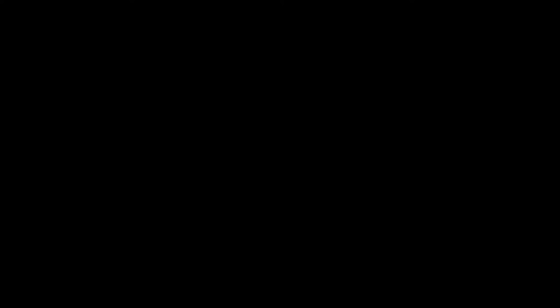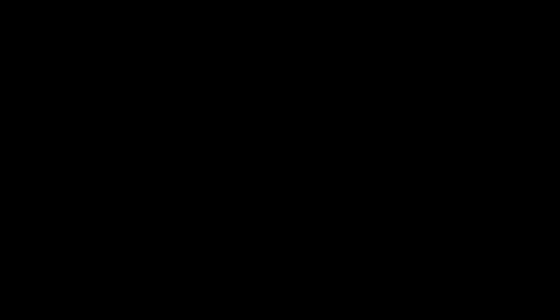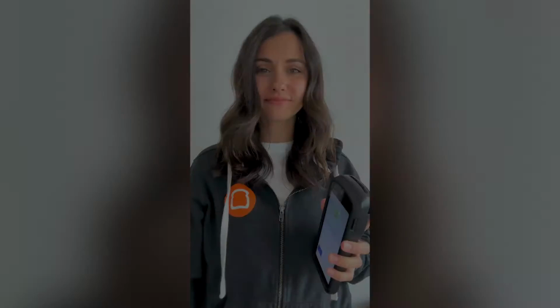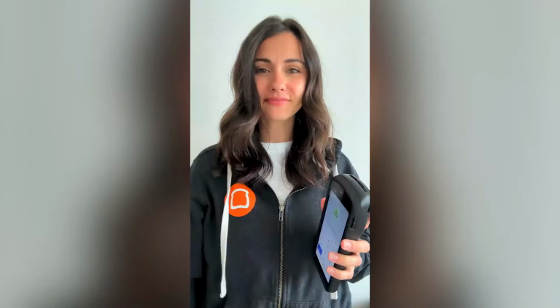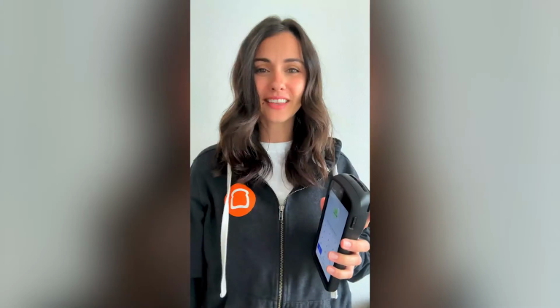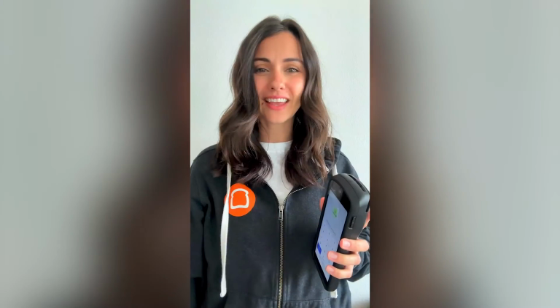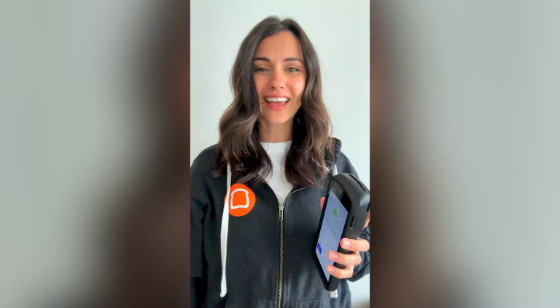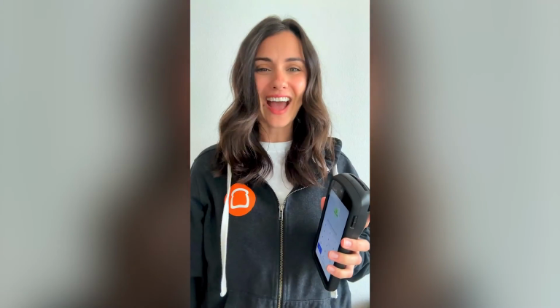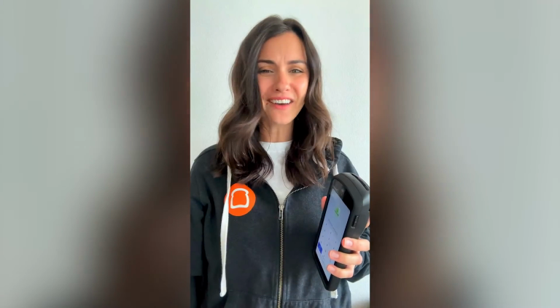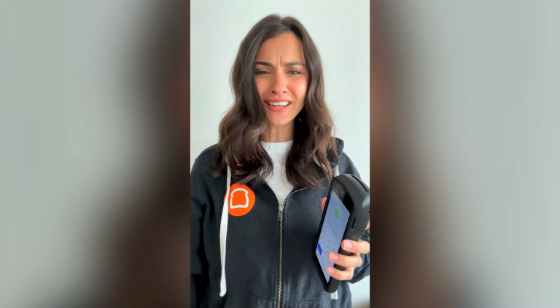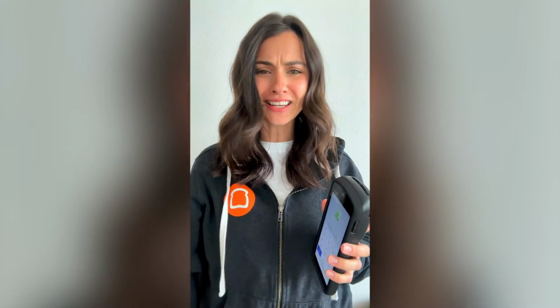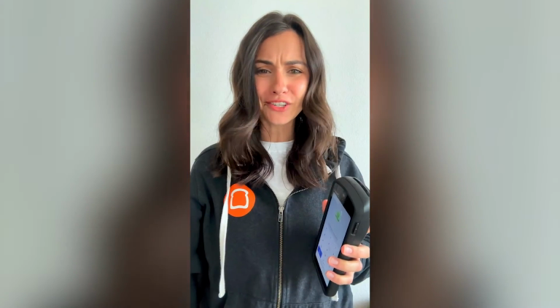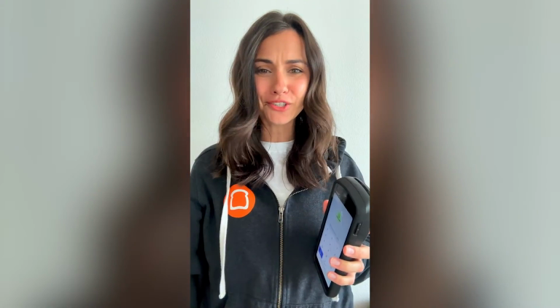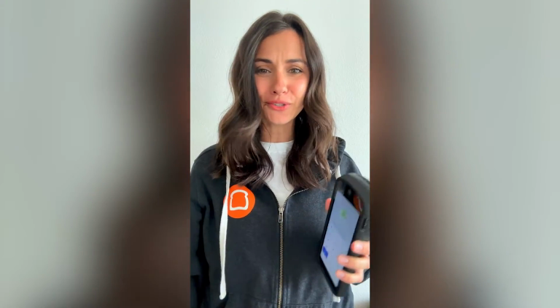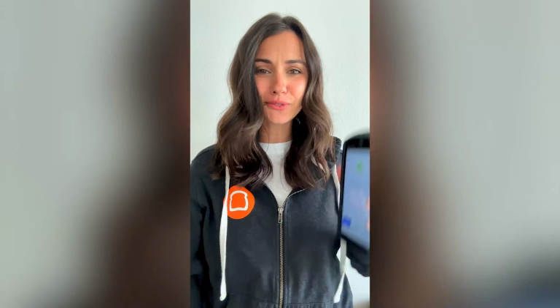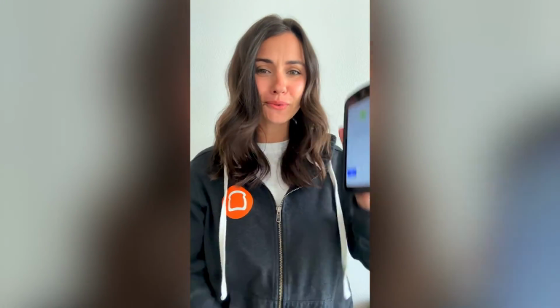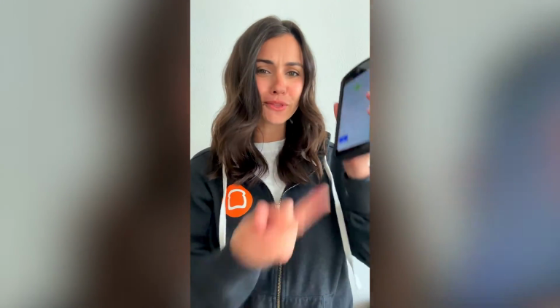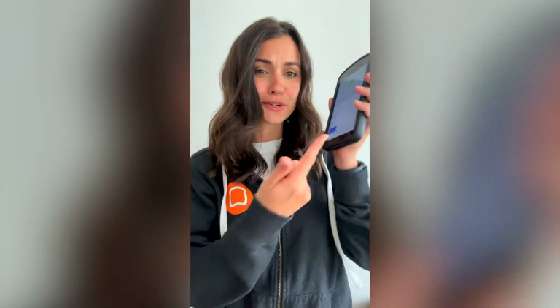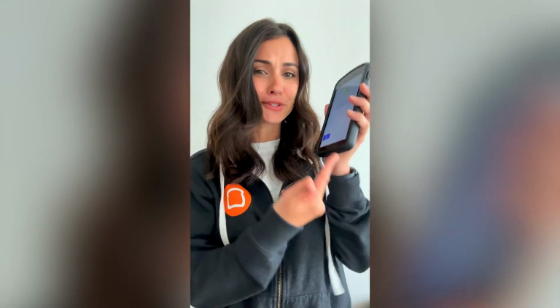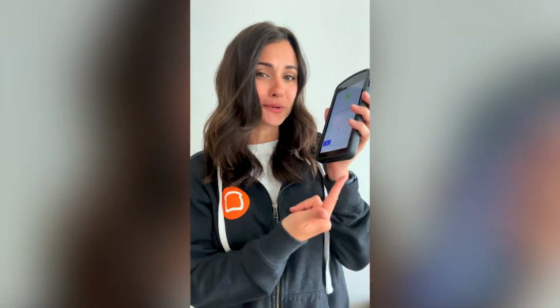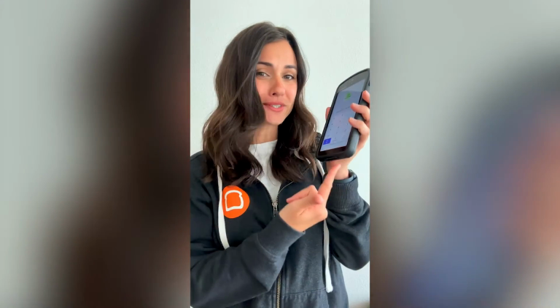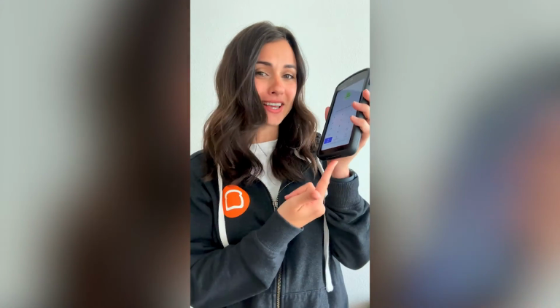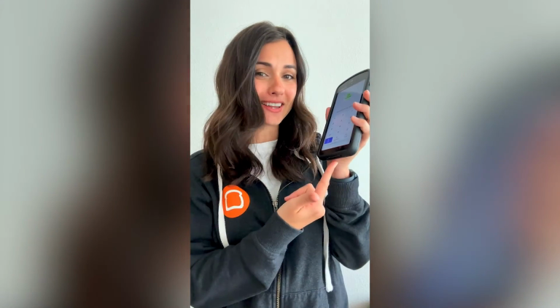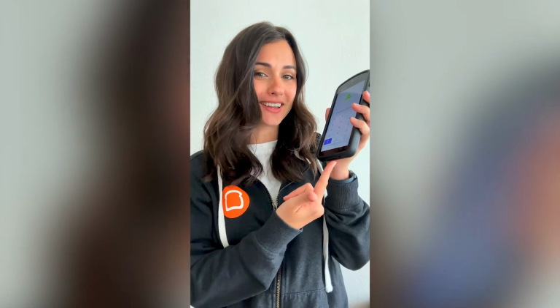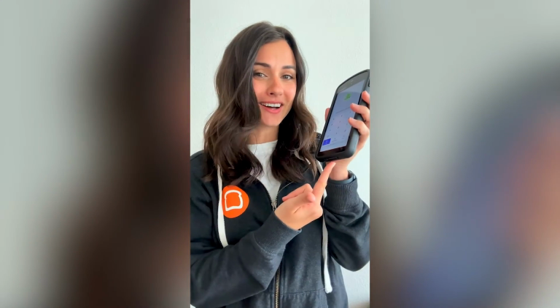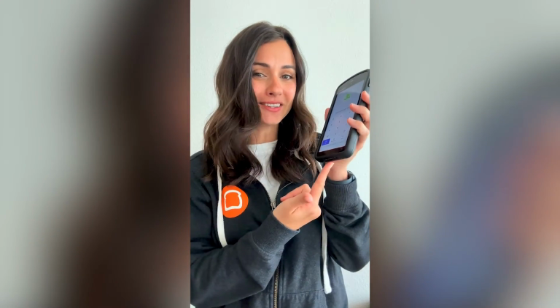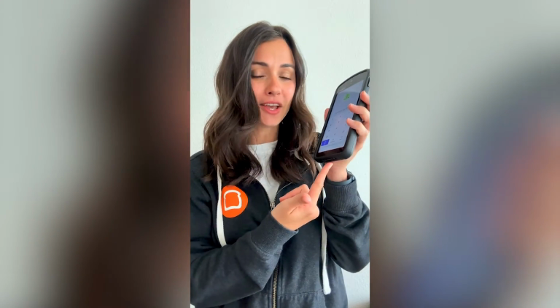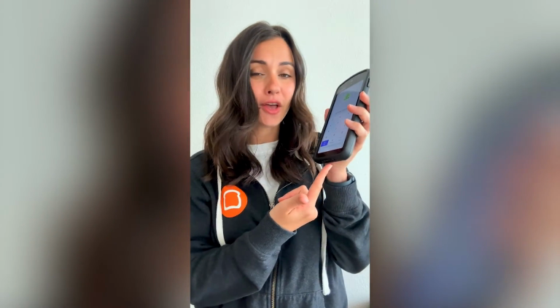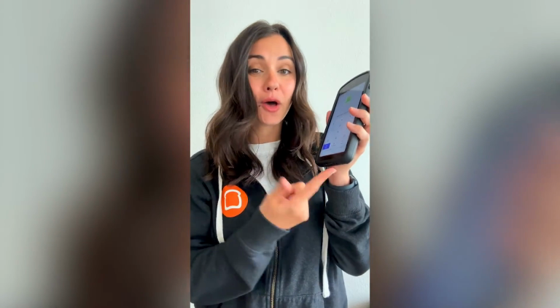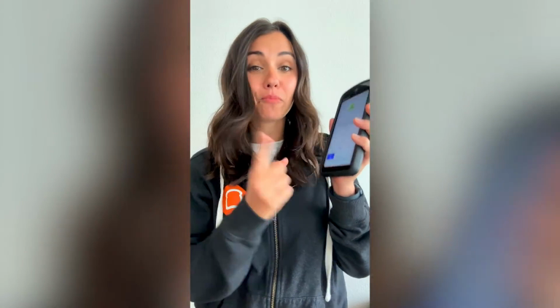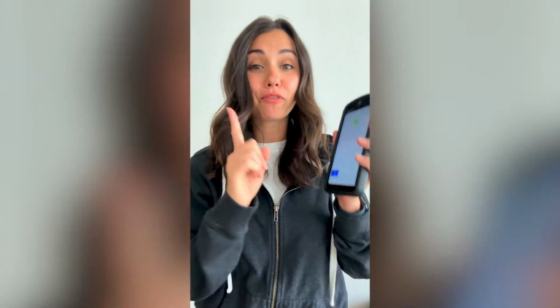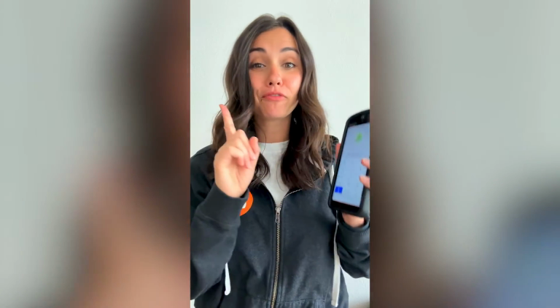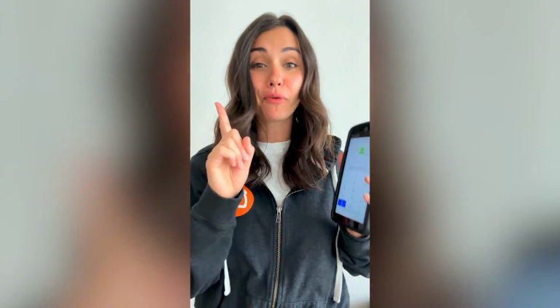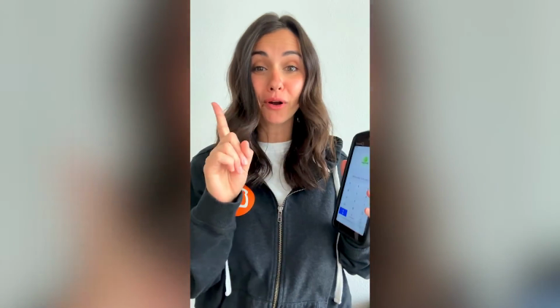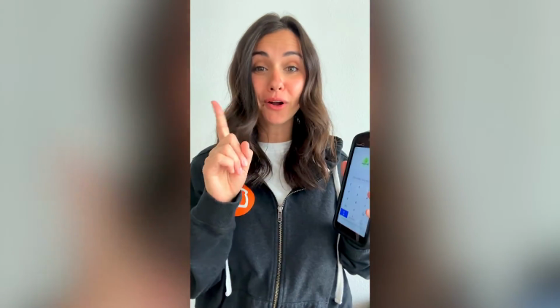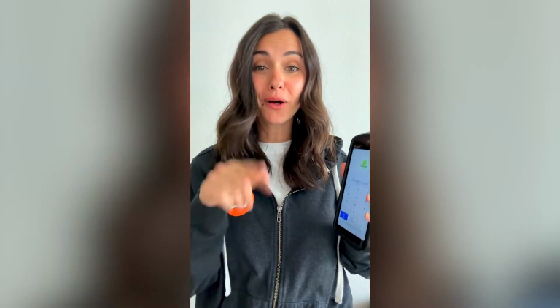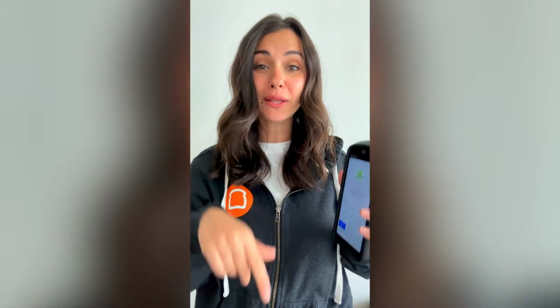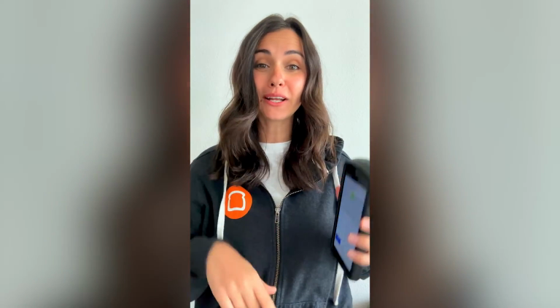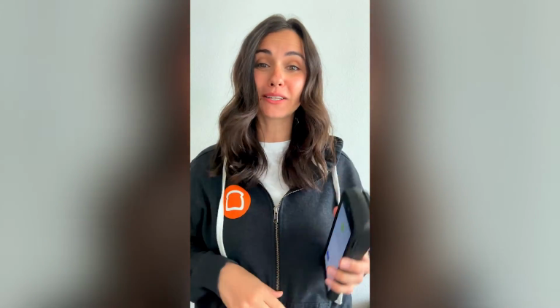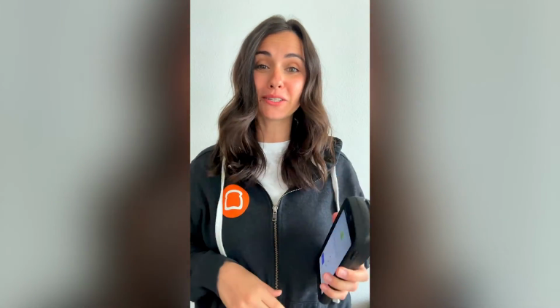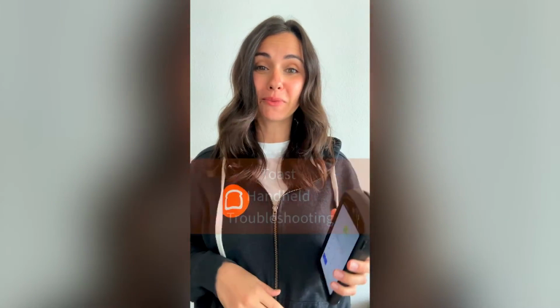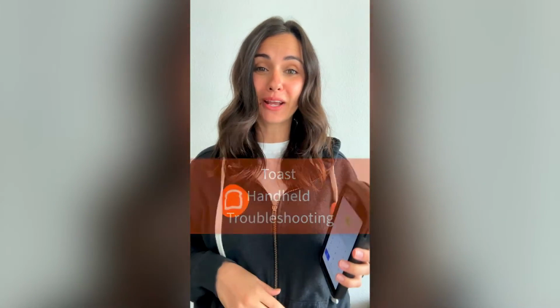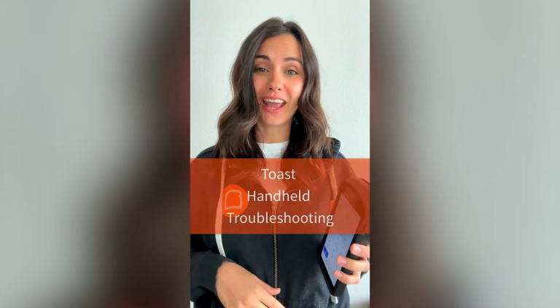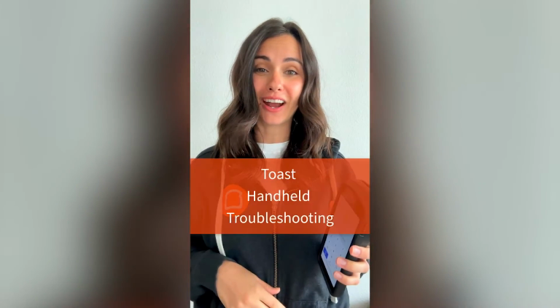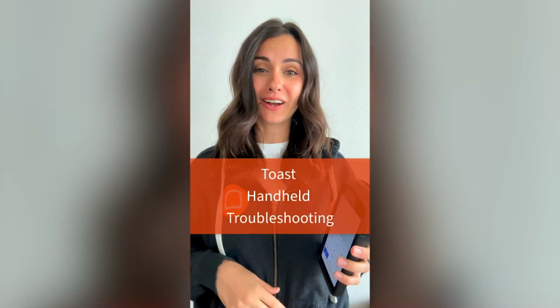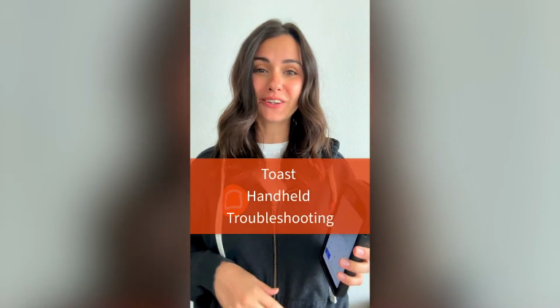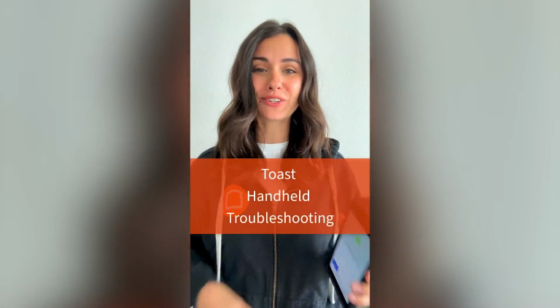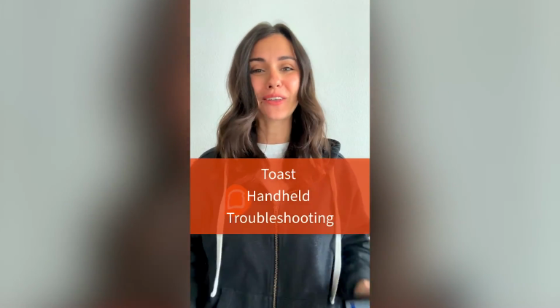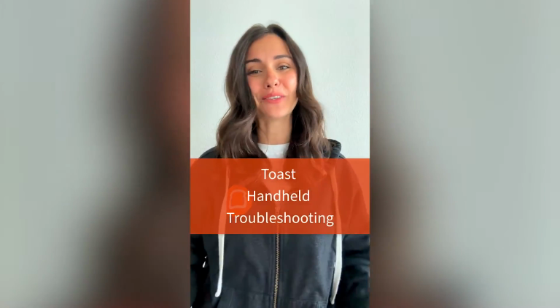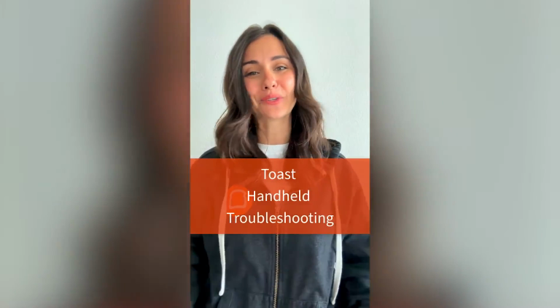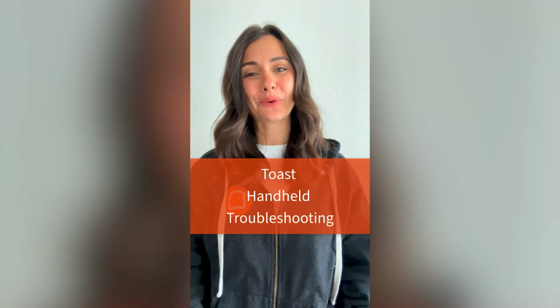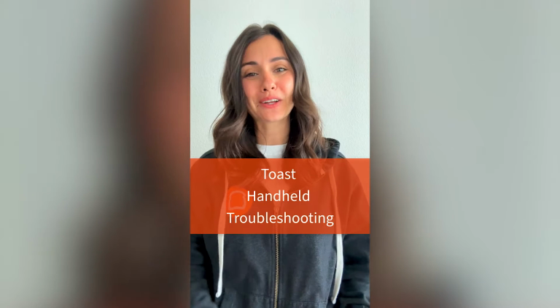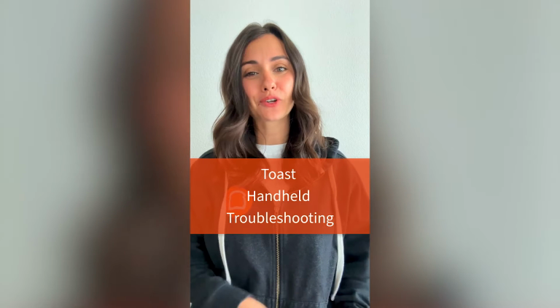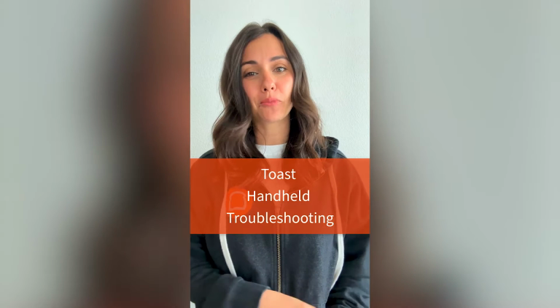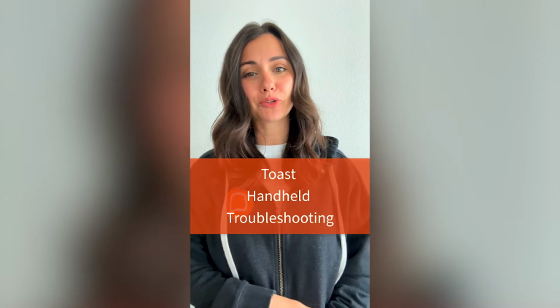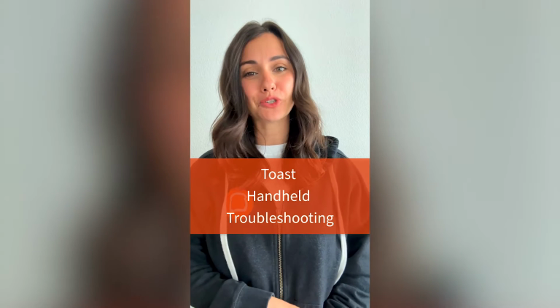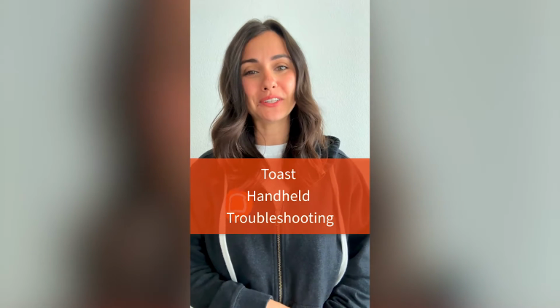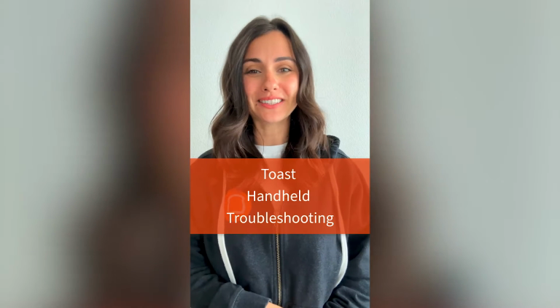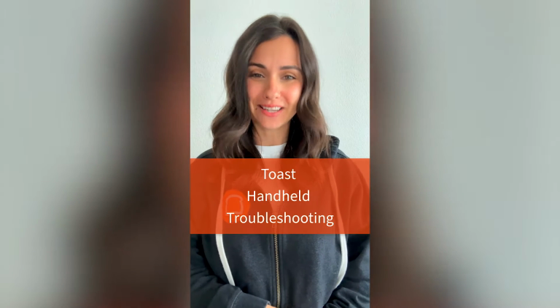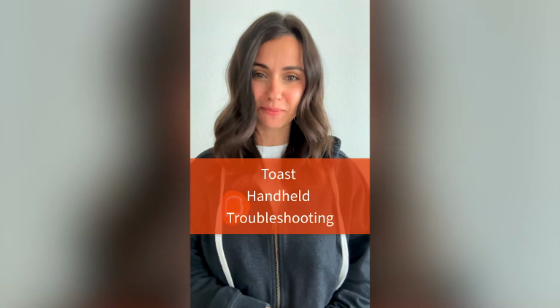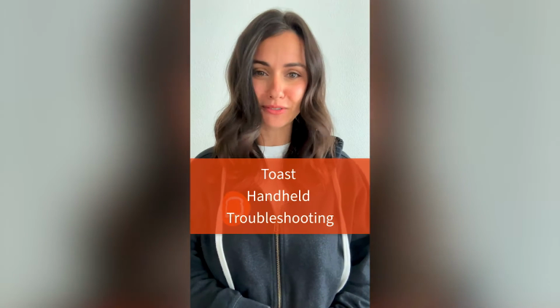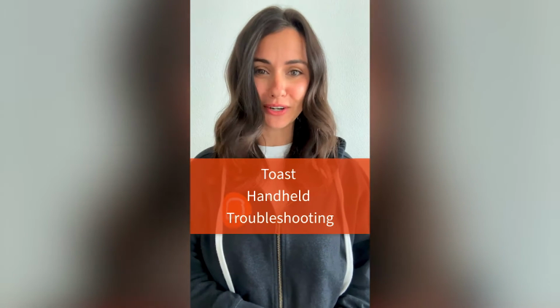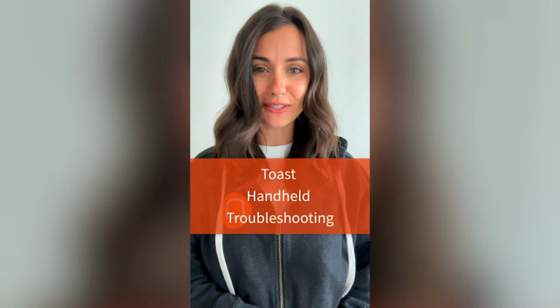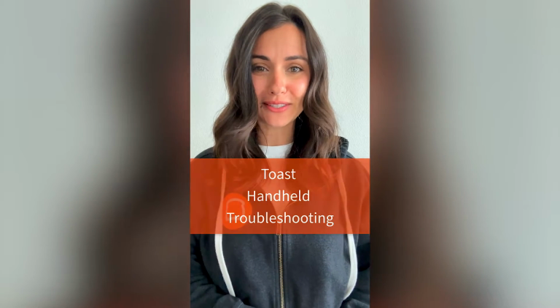Having issues with your Toast handheld? Before calling customer care, try these quick troubleshooting steps first.